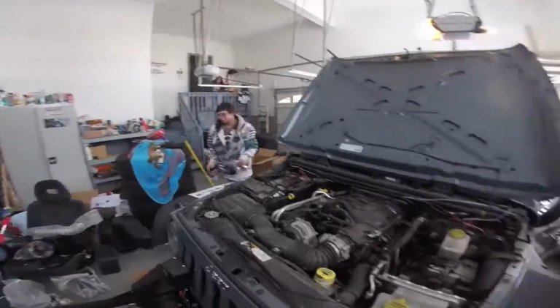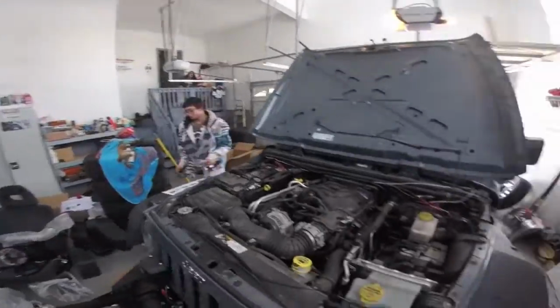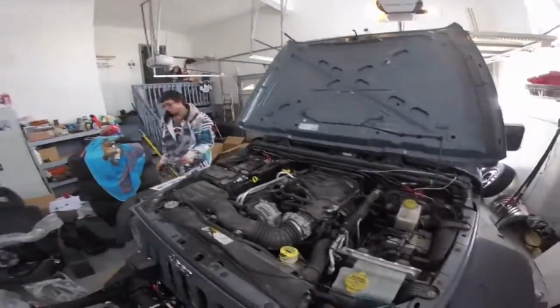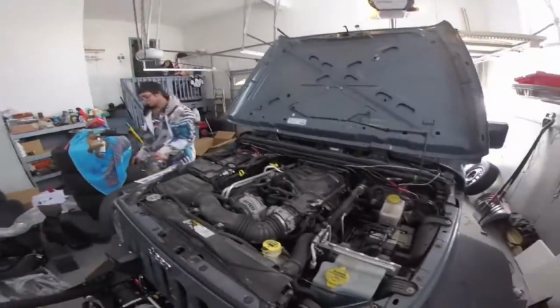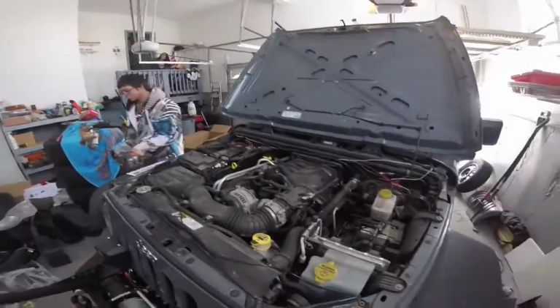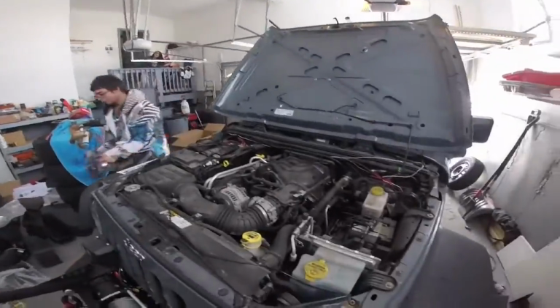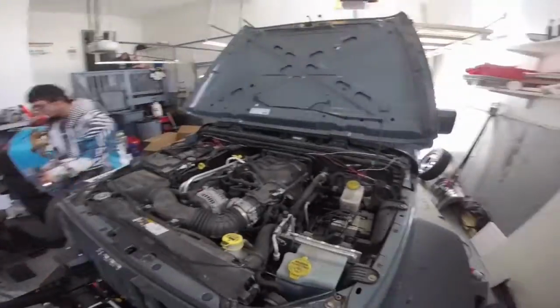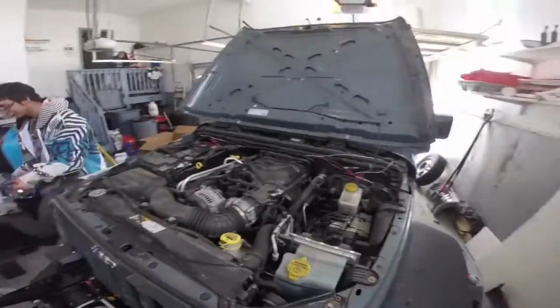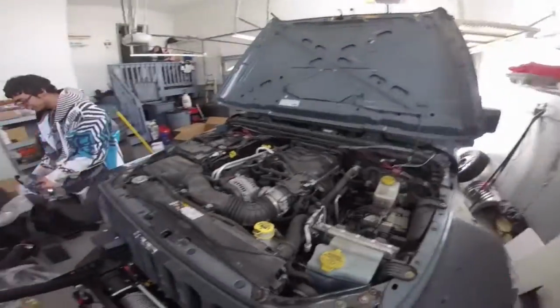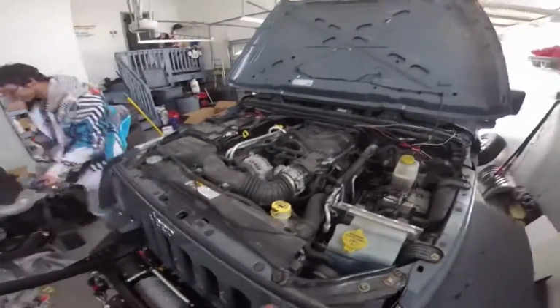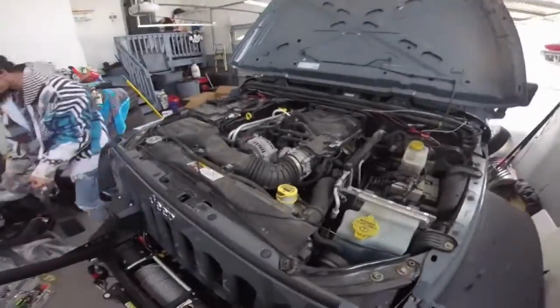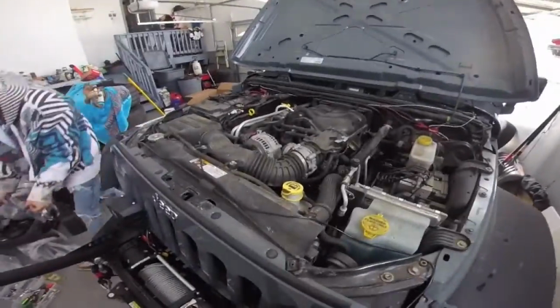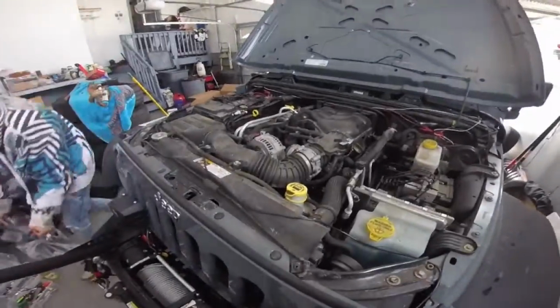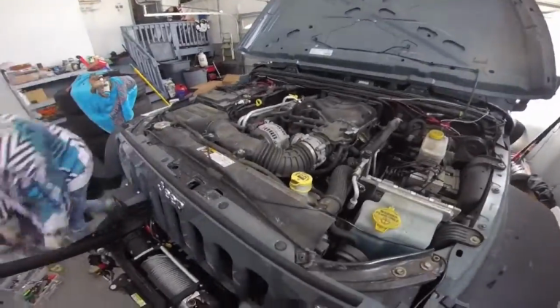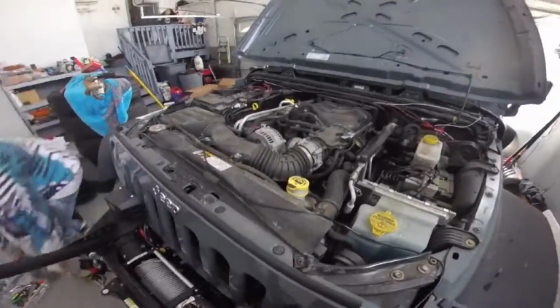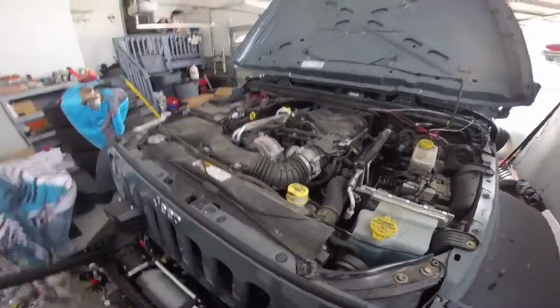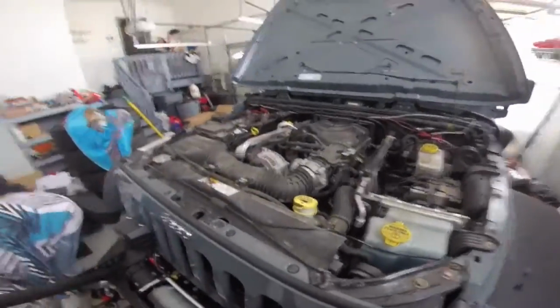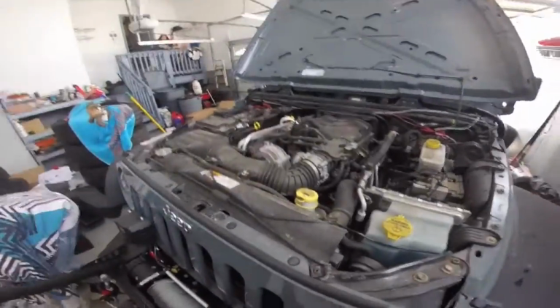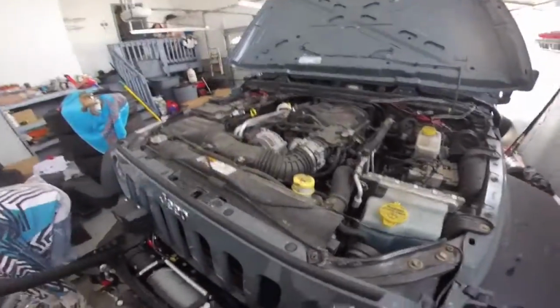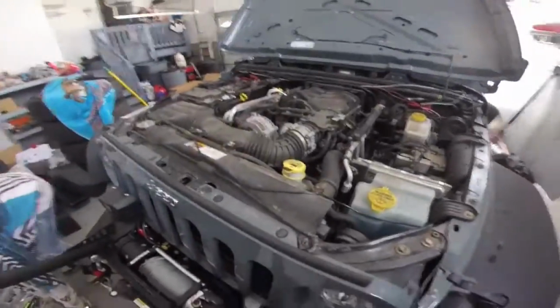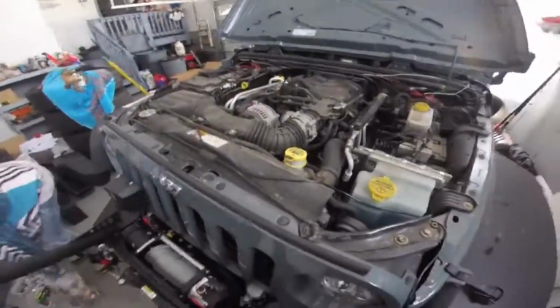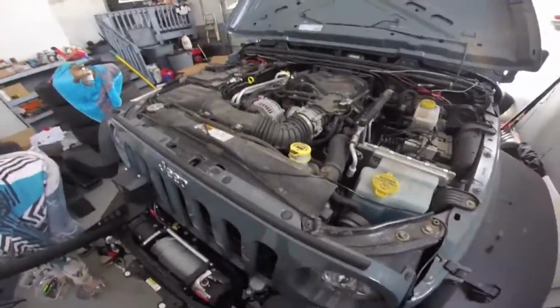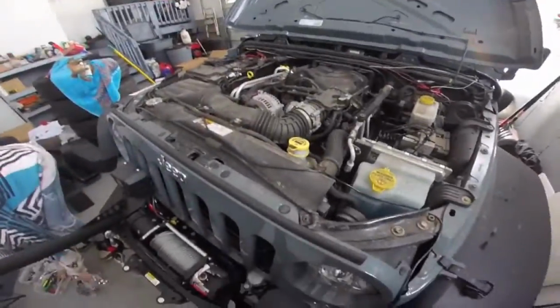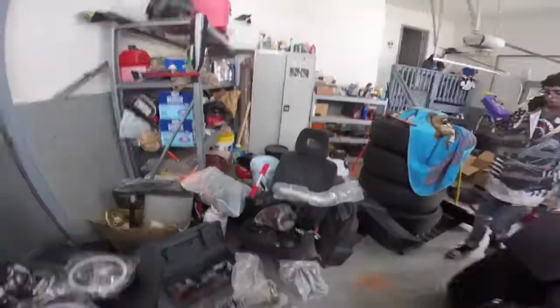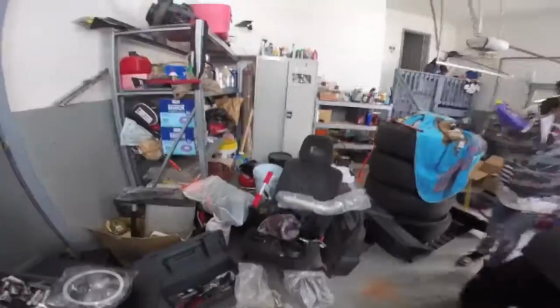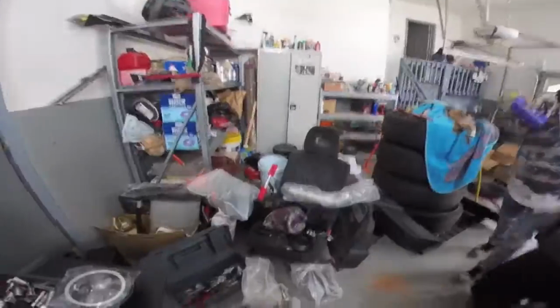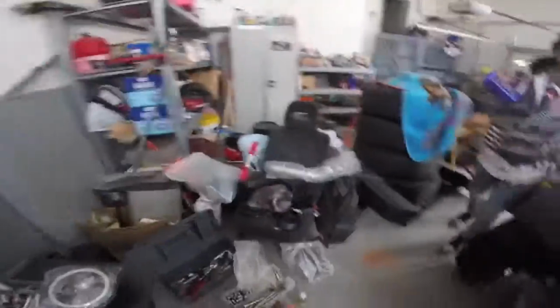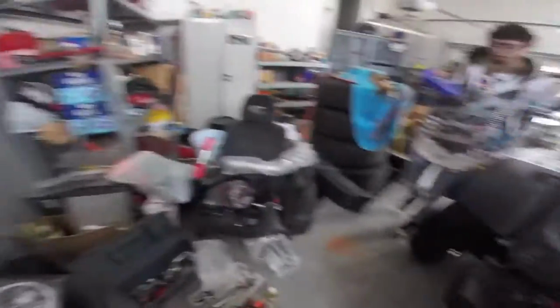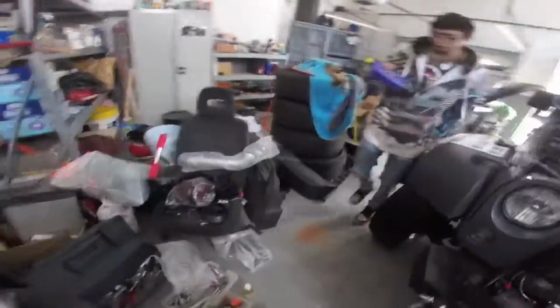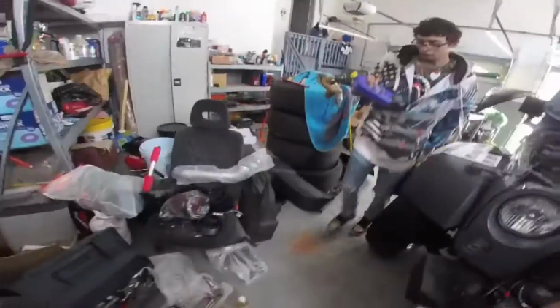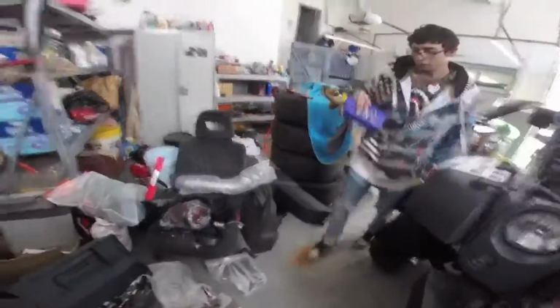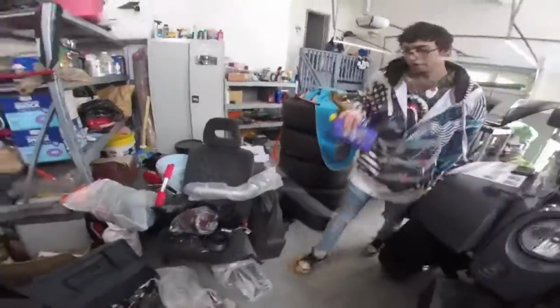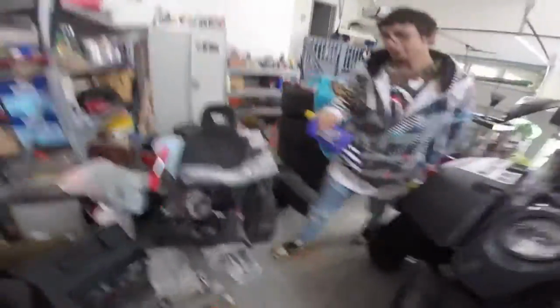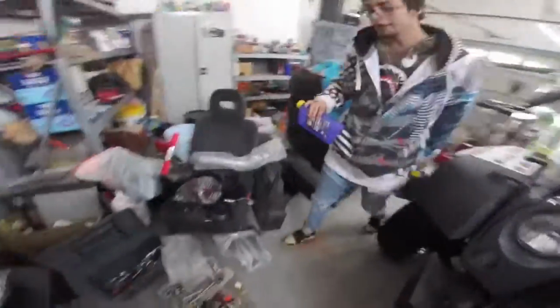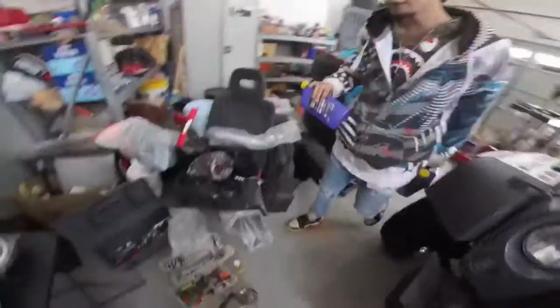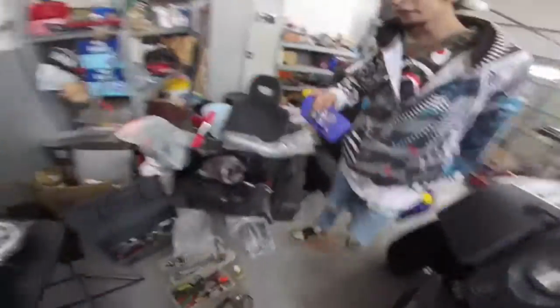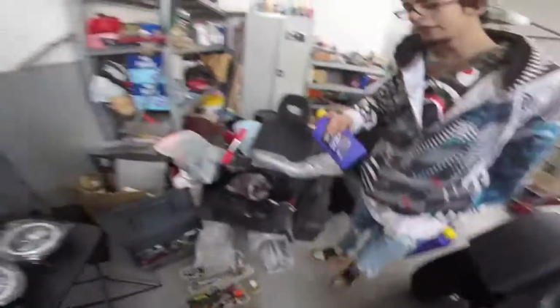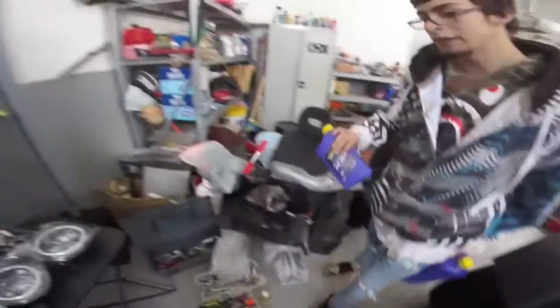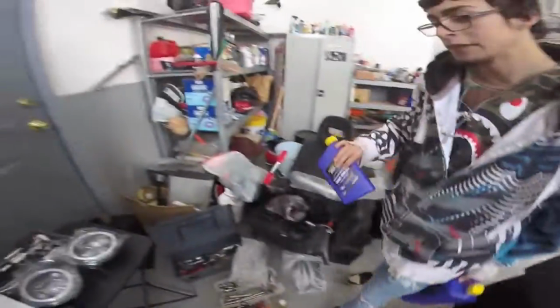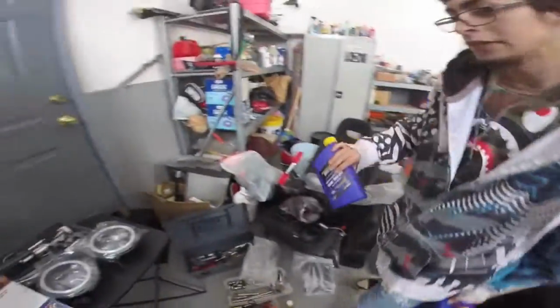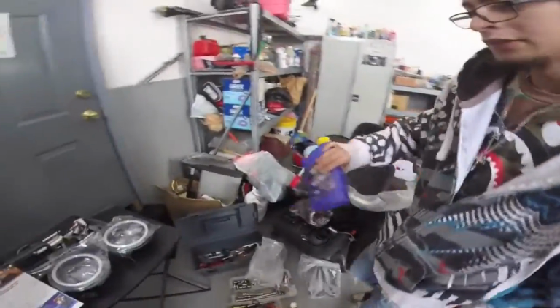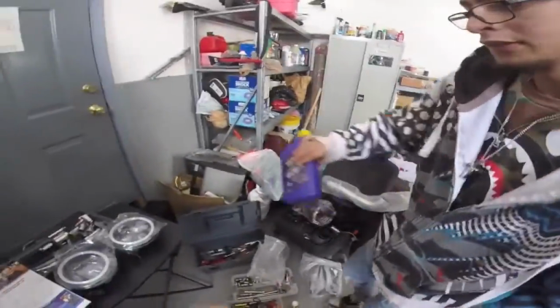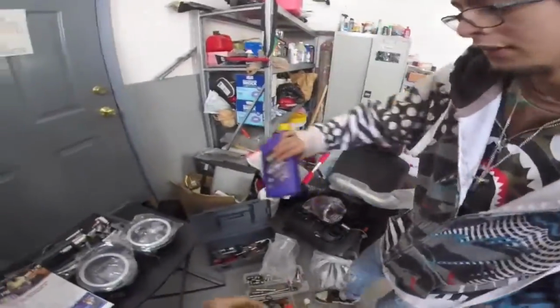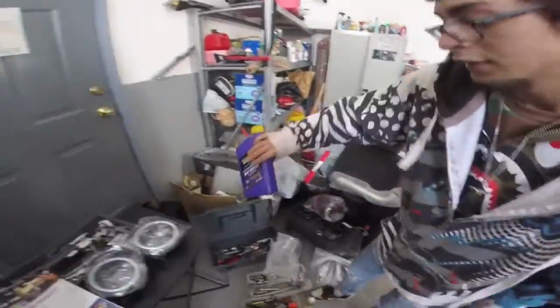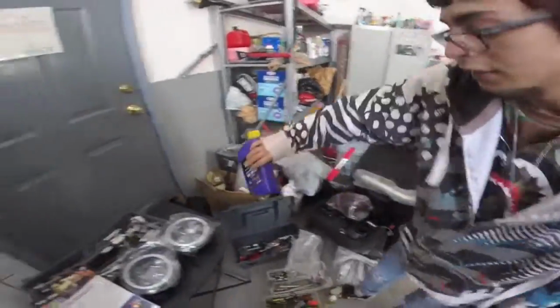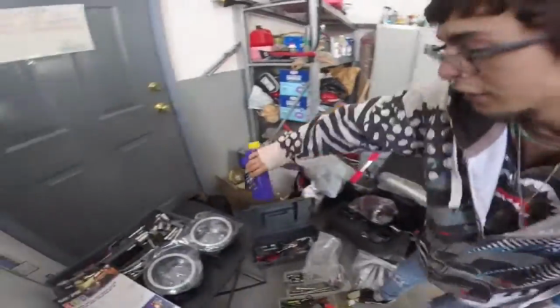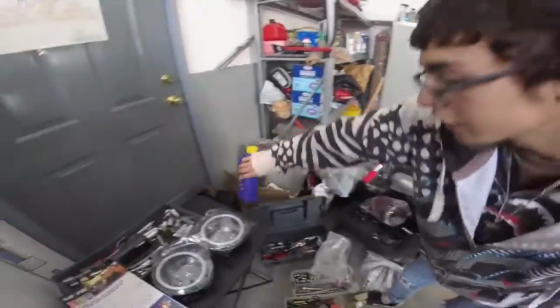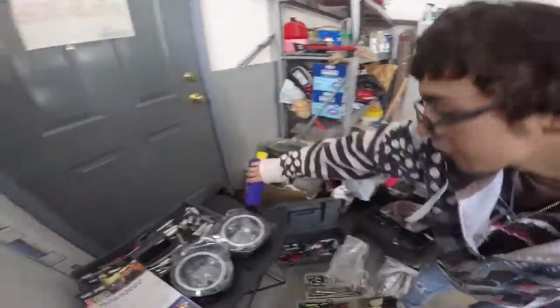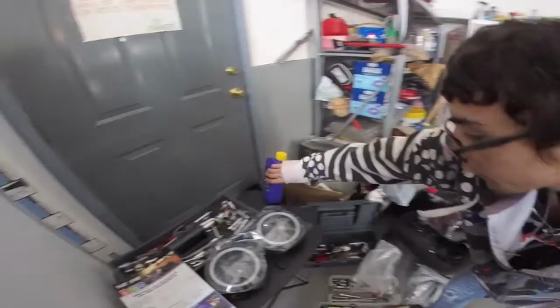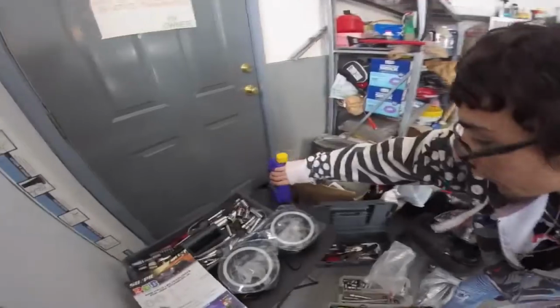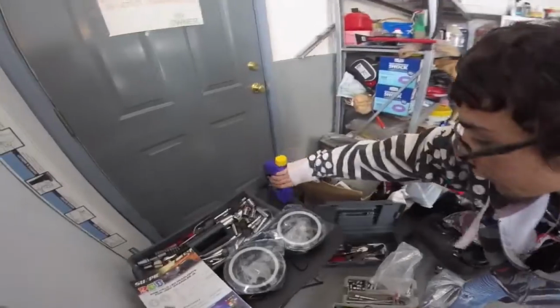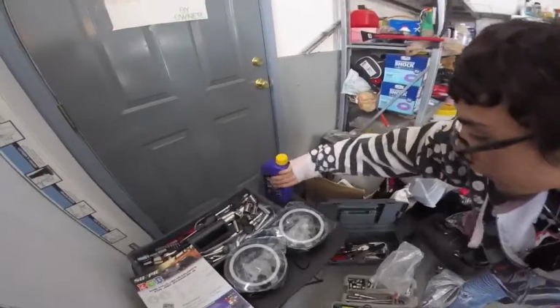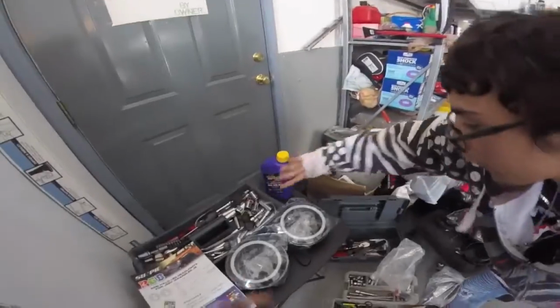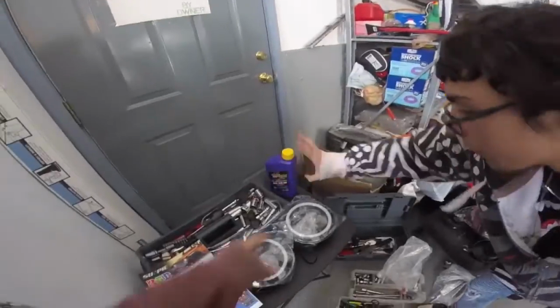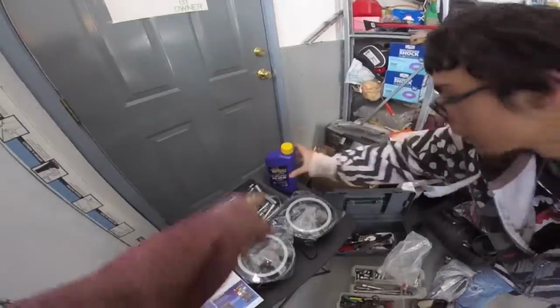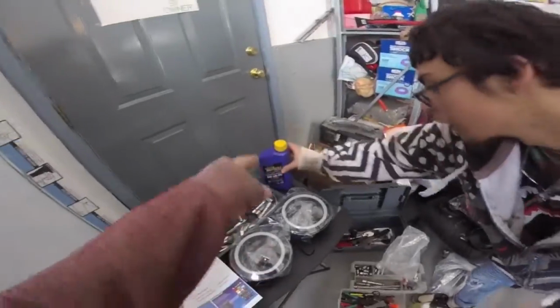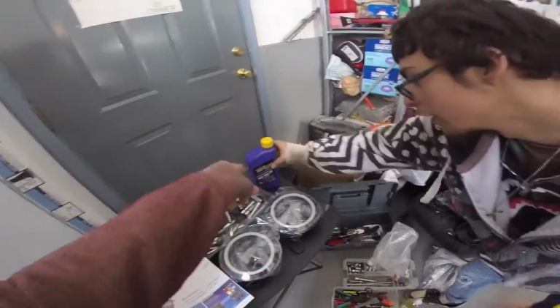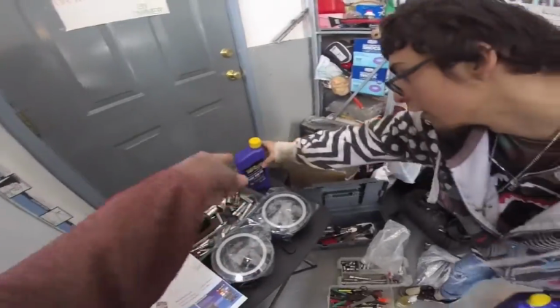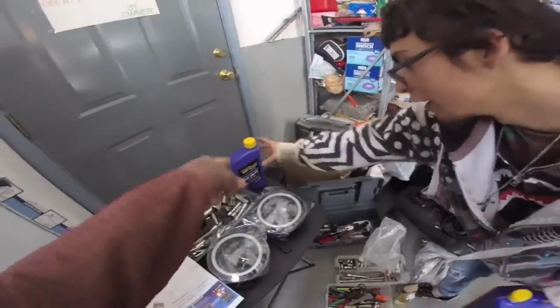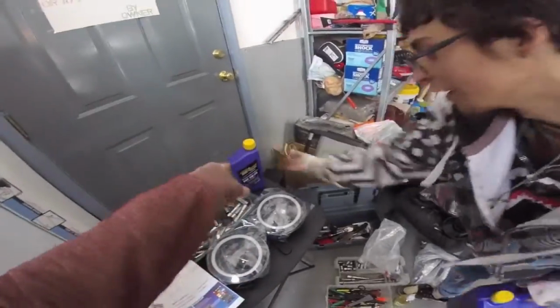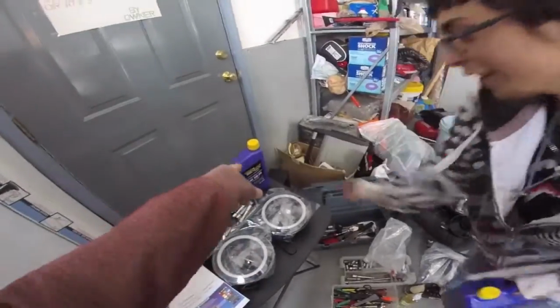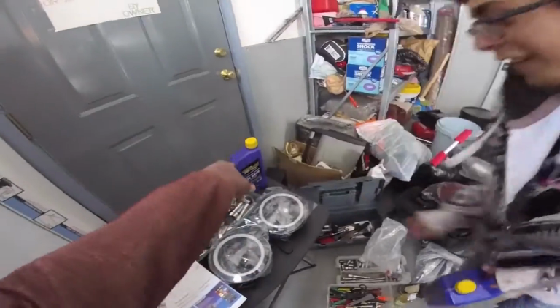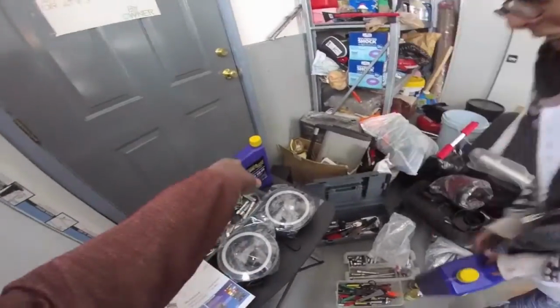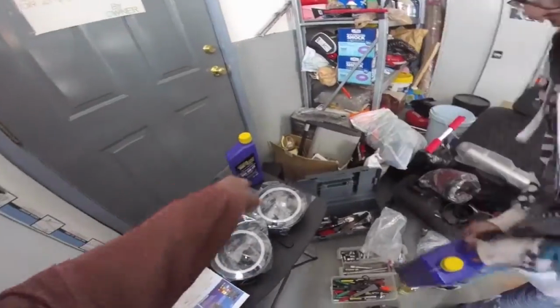We had to do an oil change too. Oh, Royal Purple — yeah, that's what you know. He's not being cheap.